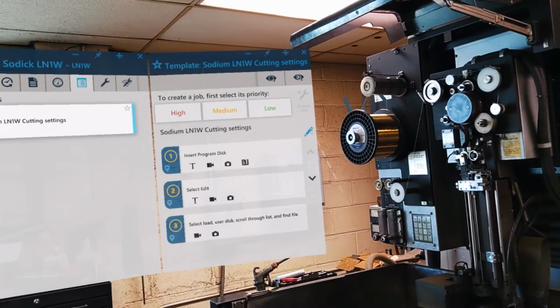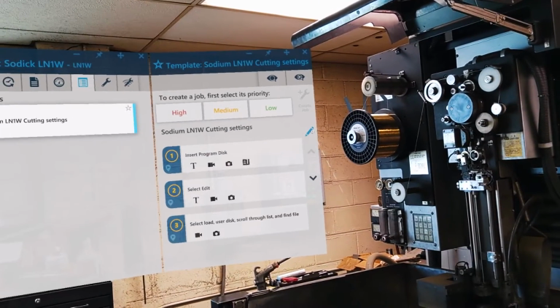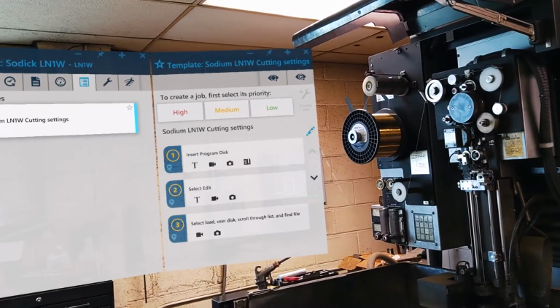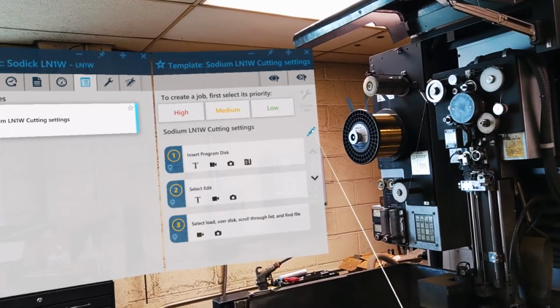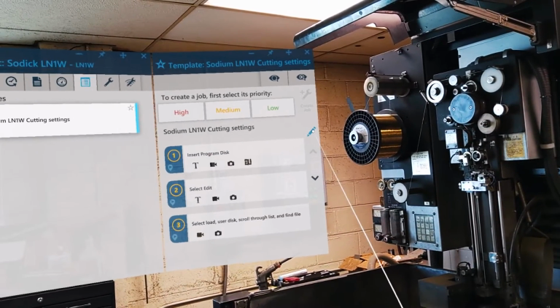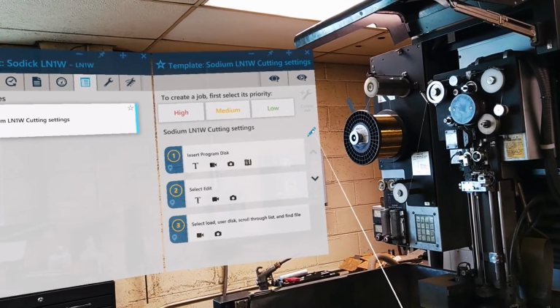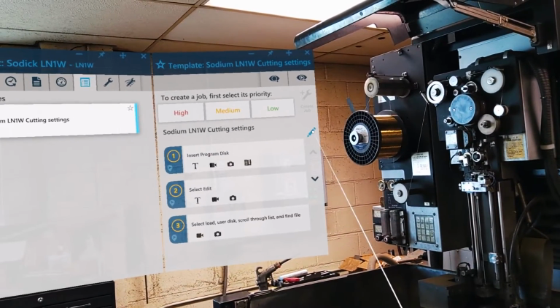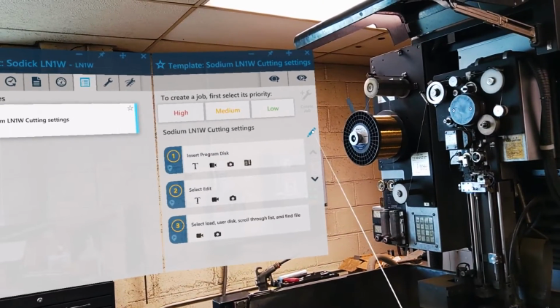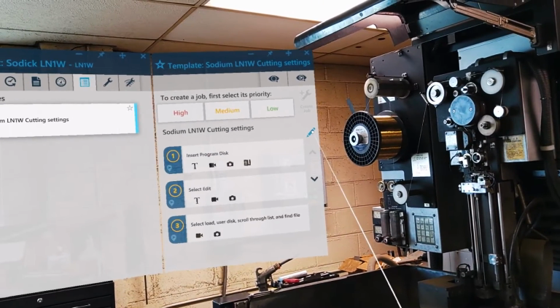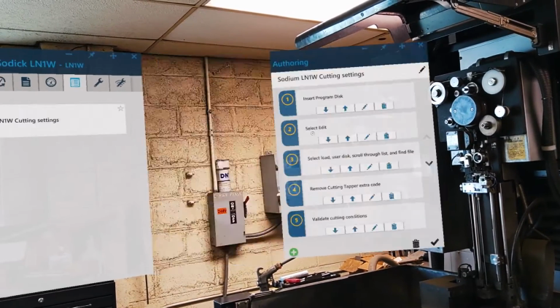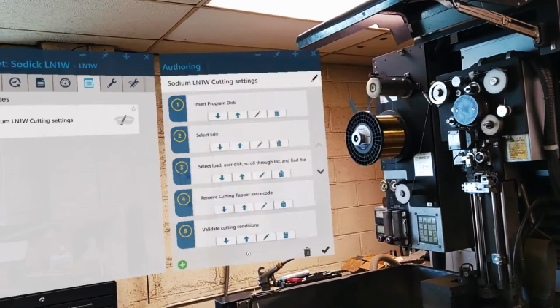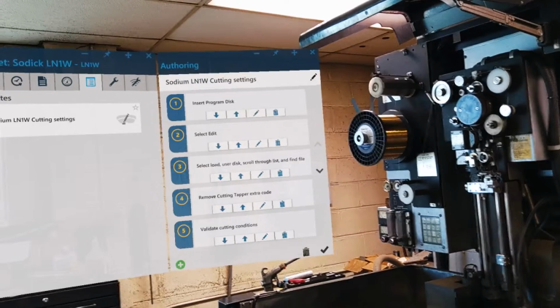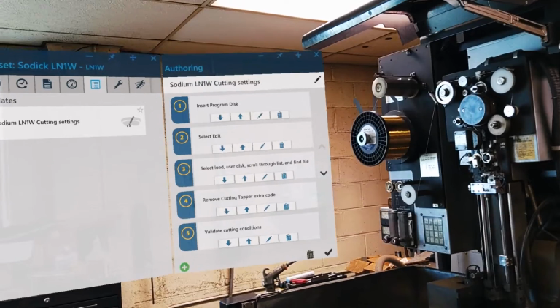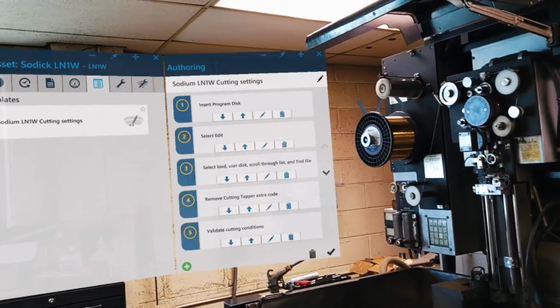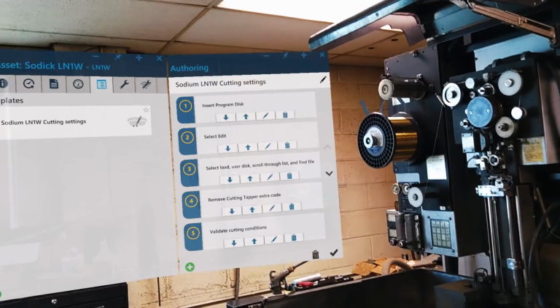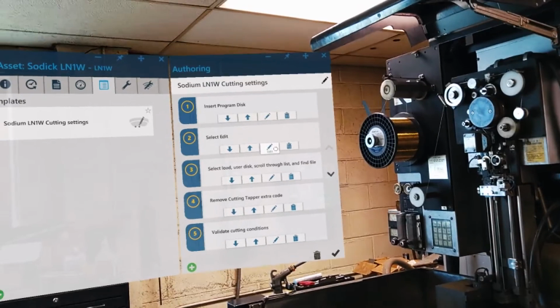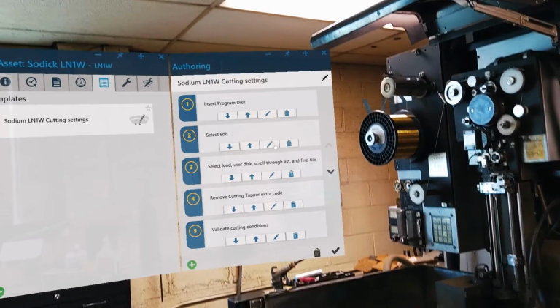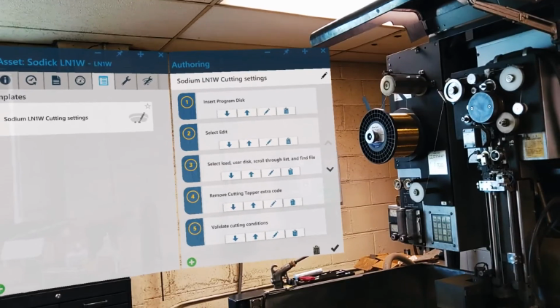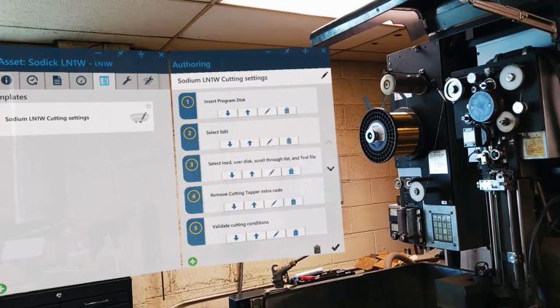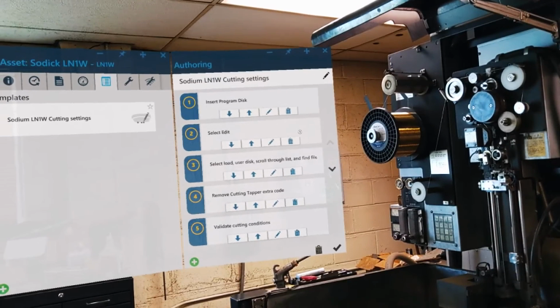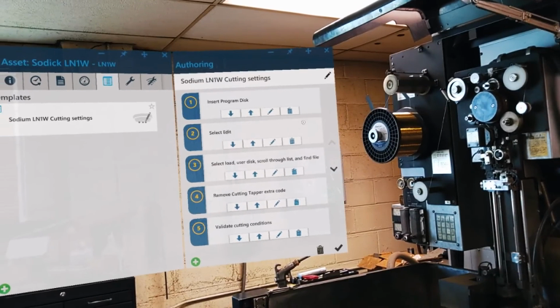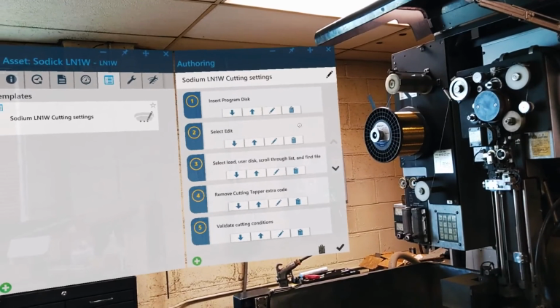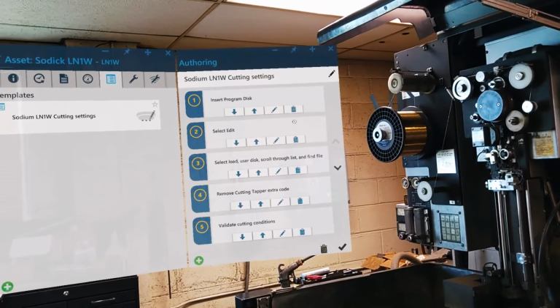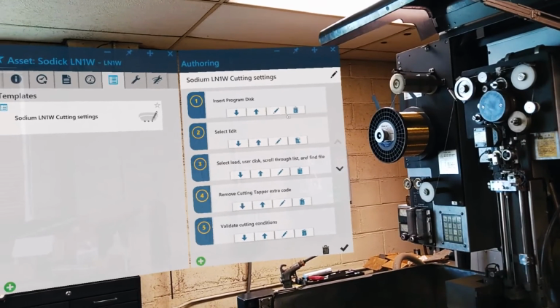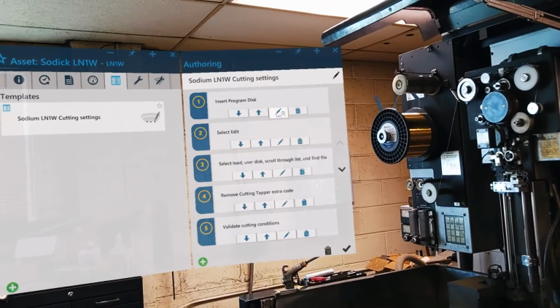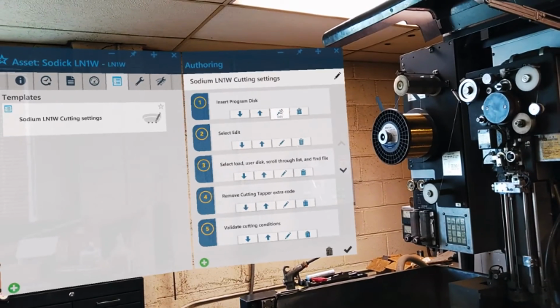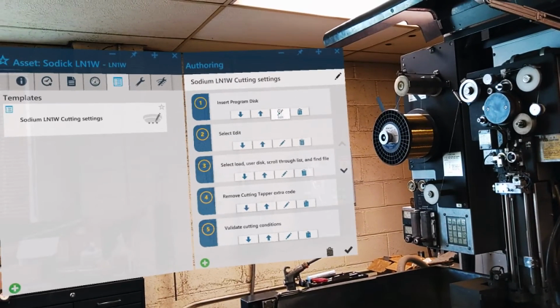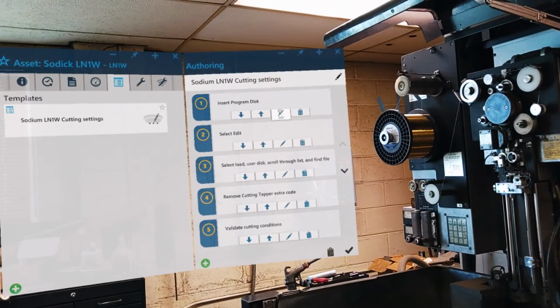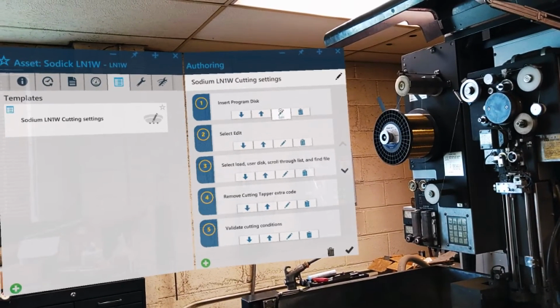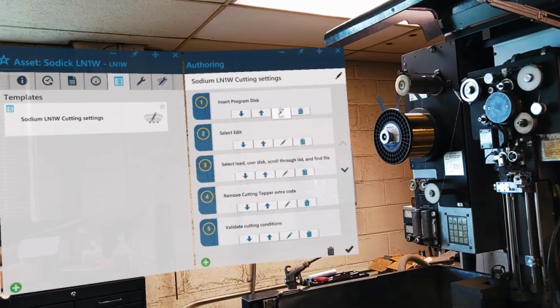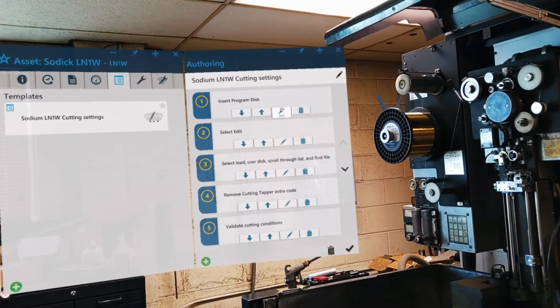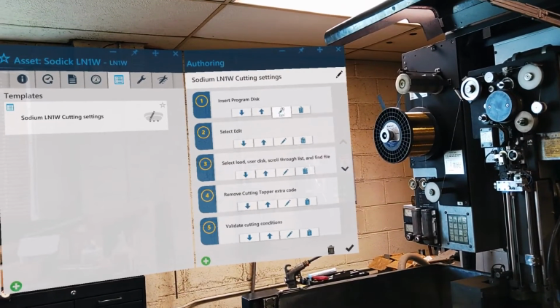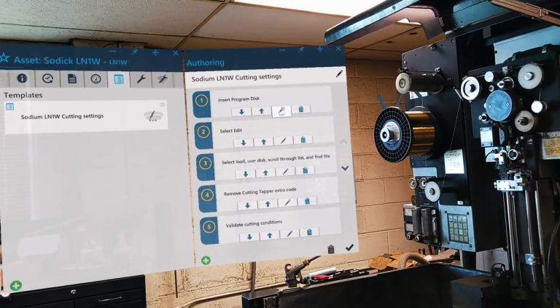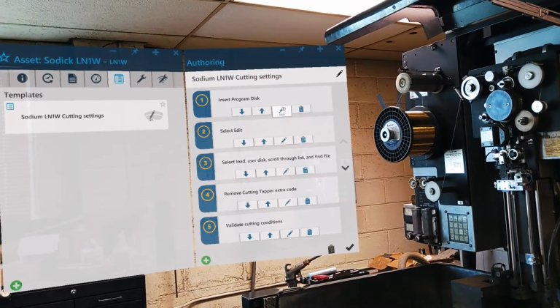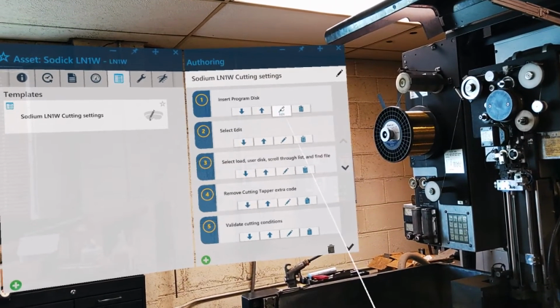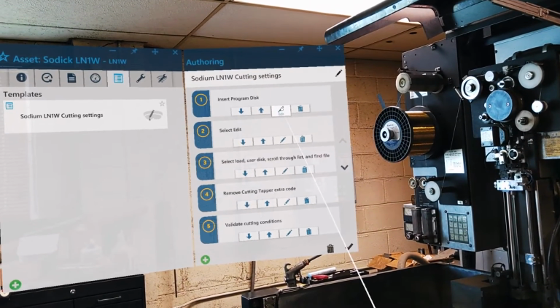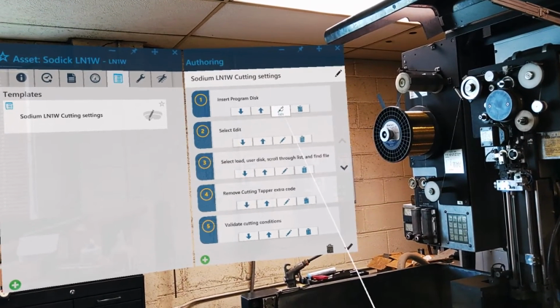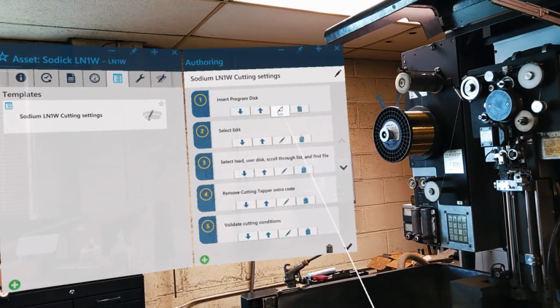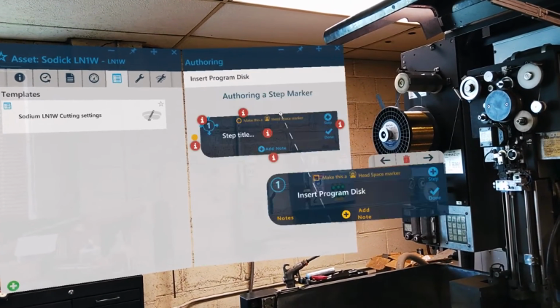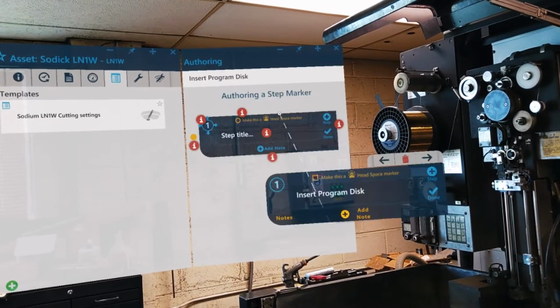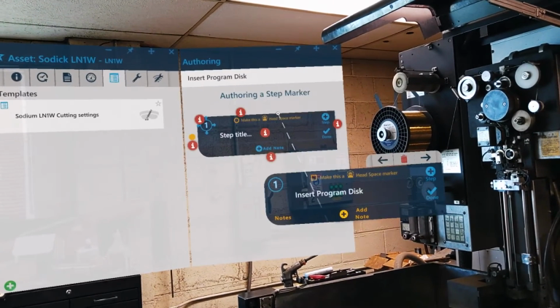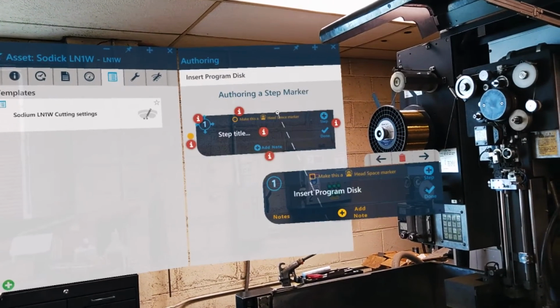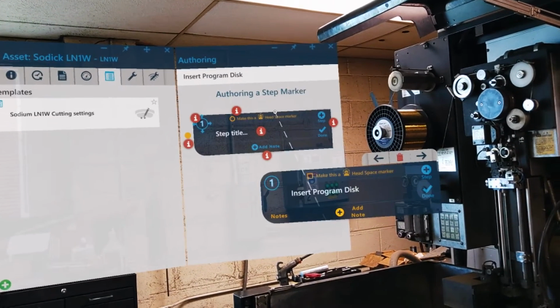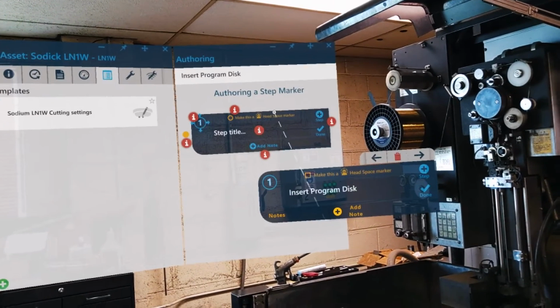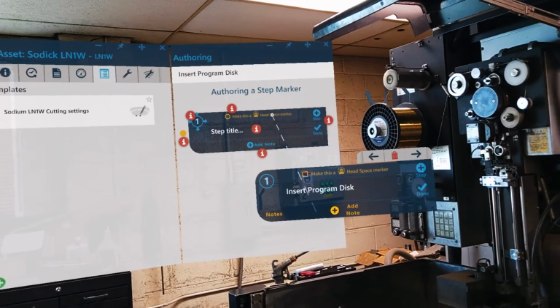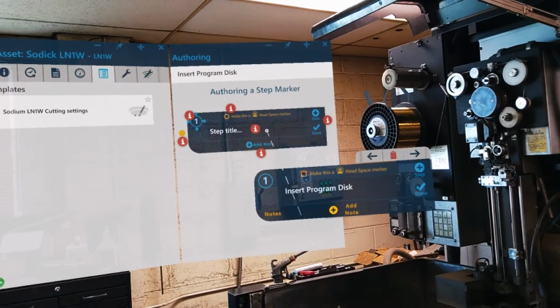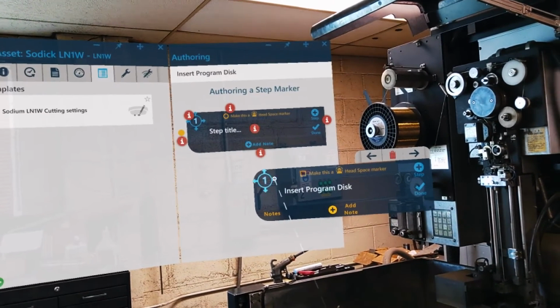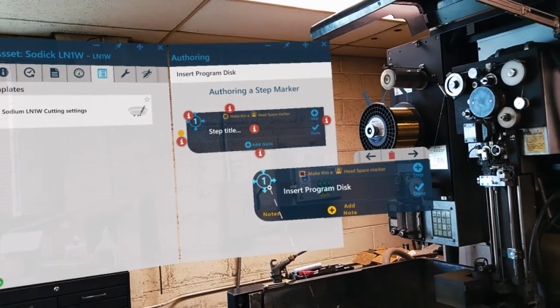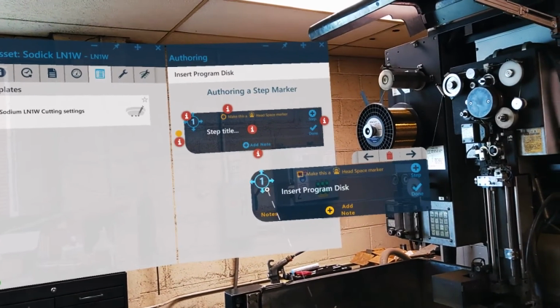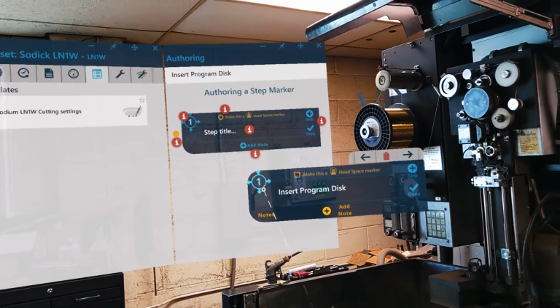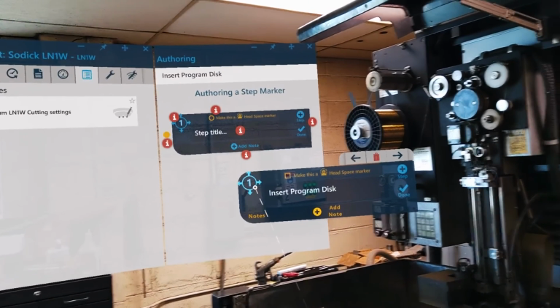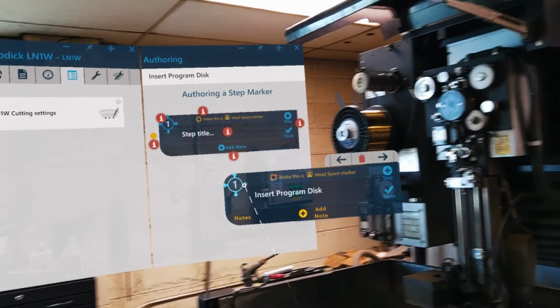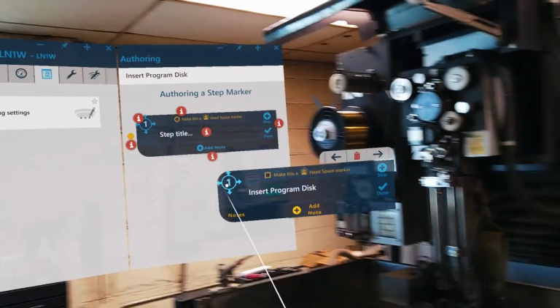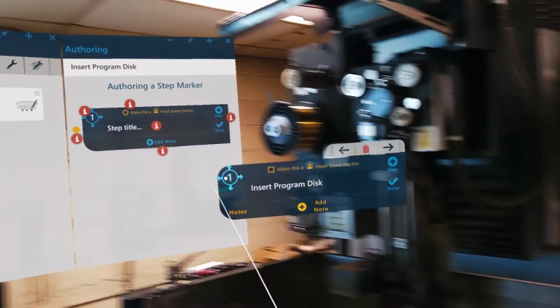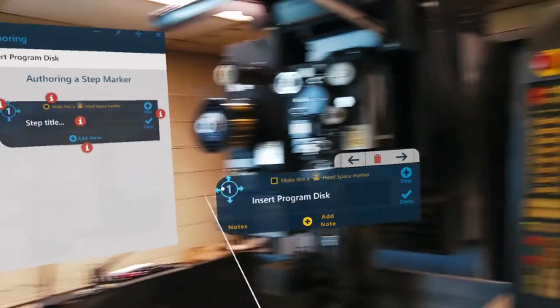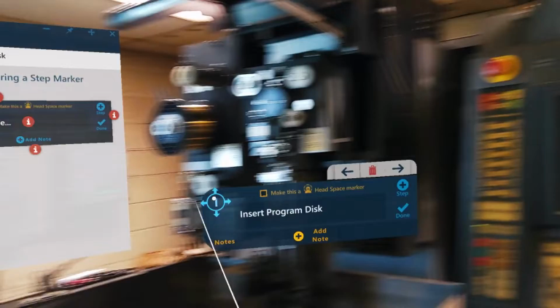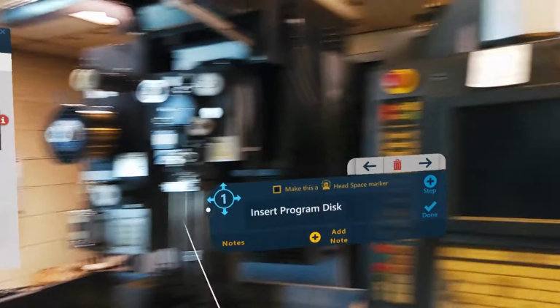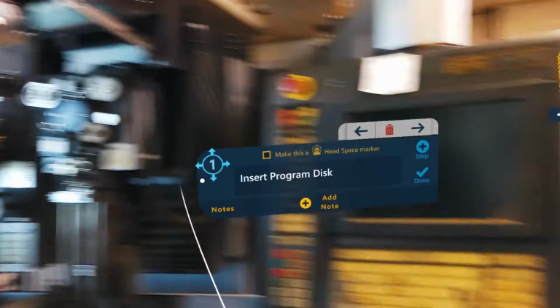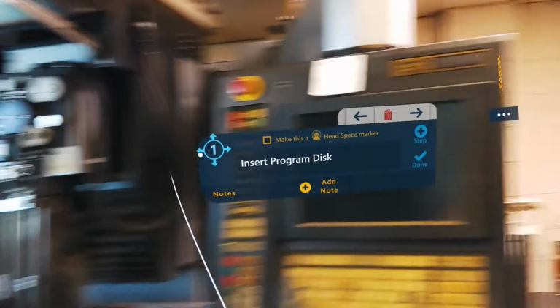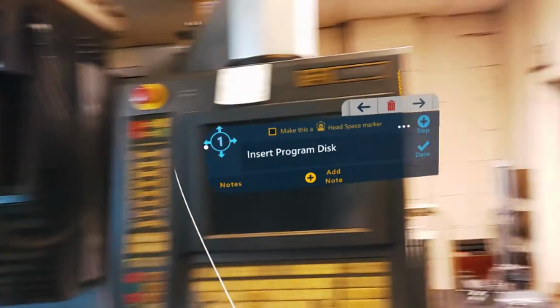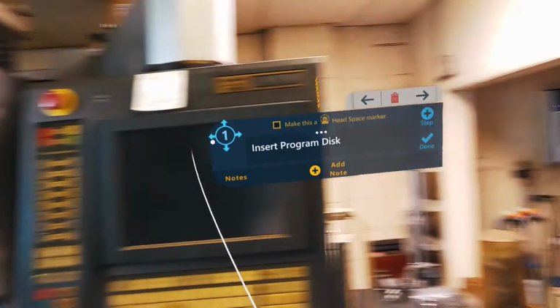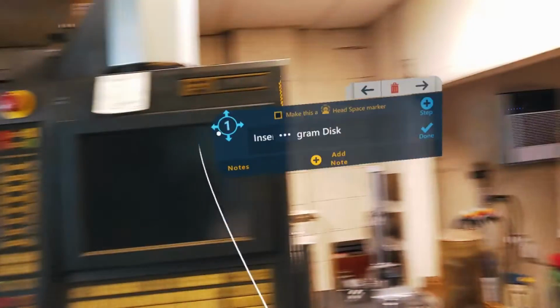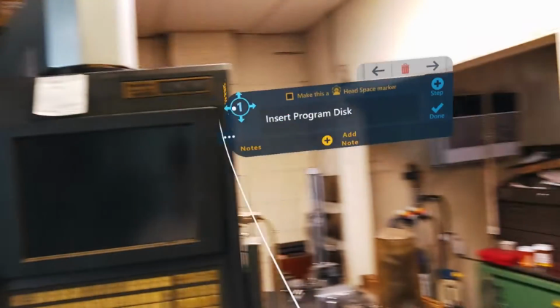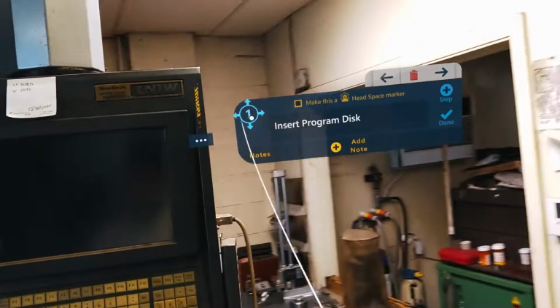By selecting the pen, the template will then become editable and all changes can then be saved for instant and permanent use.